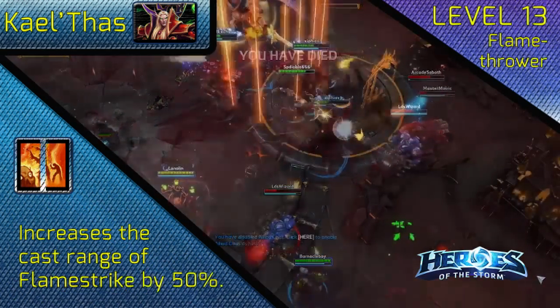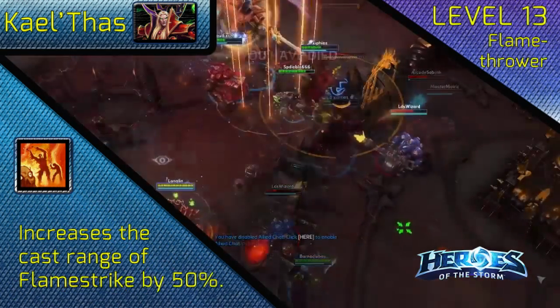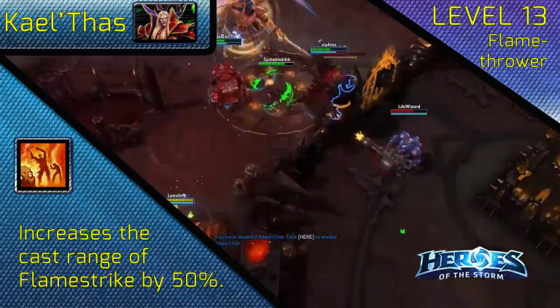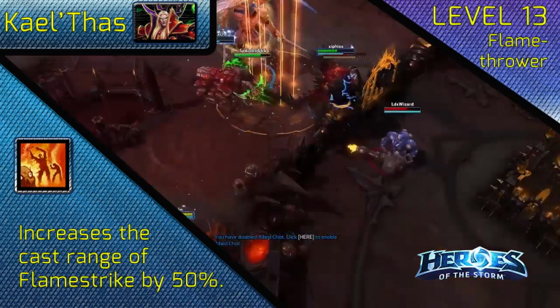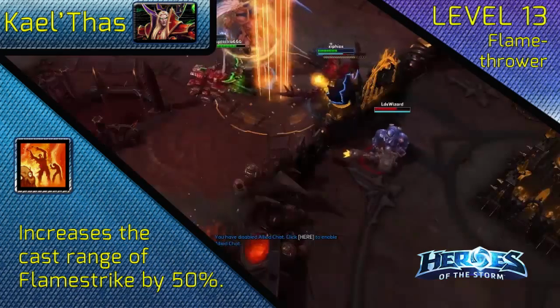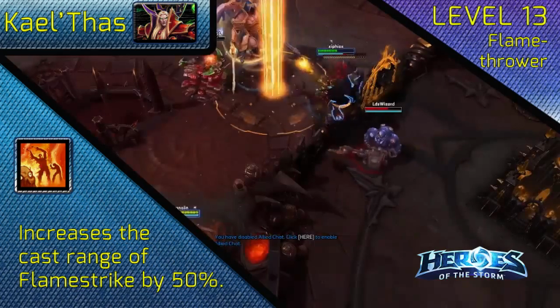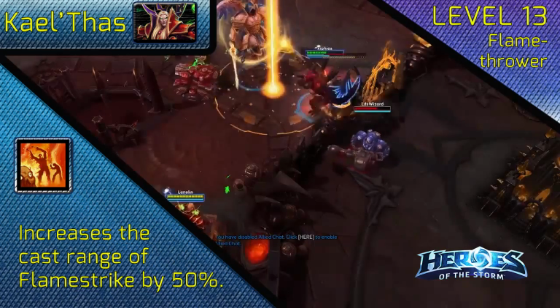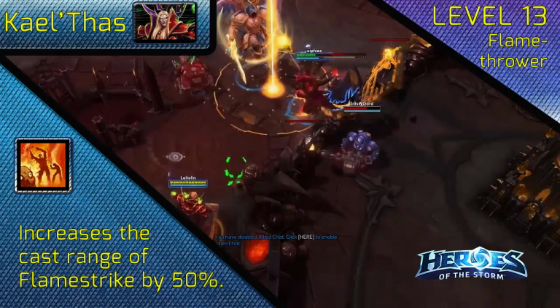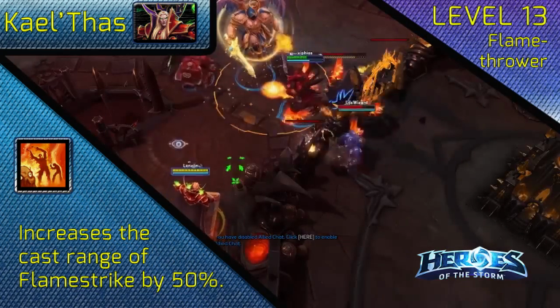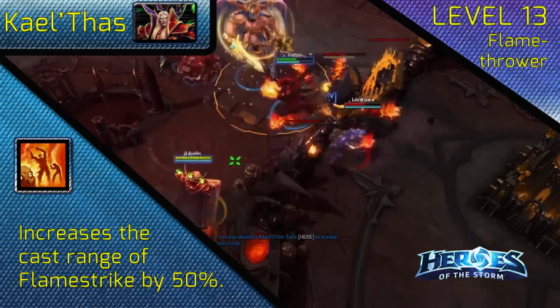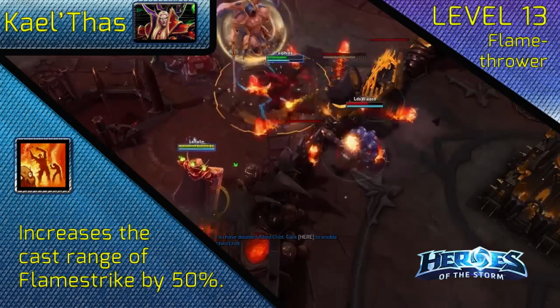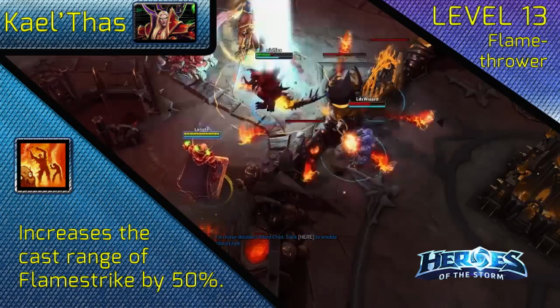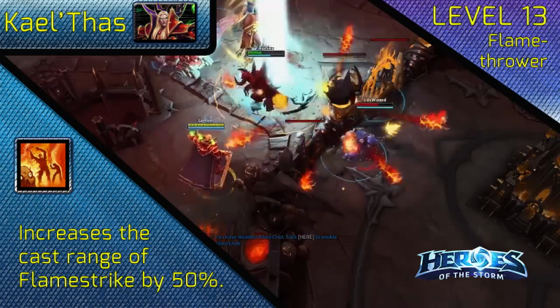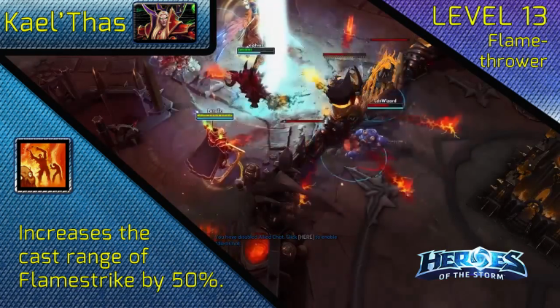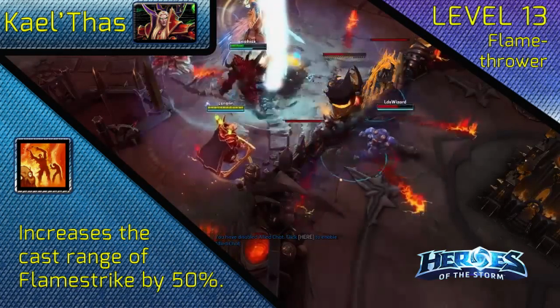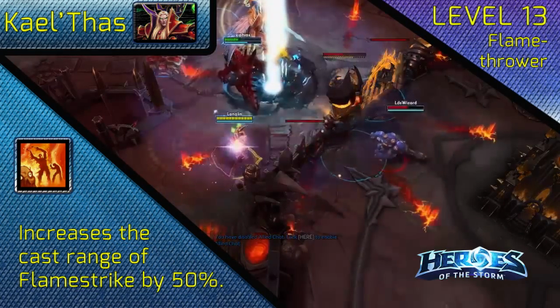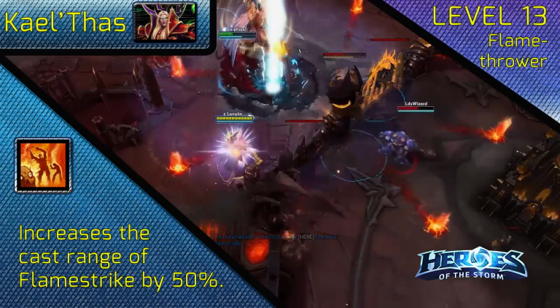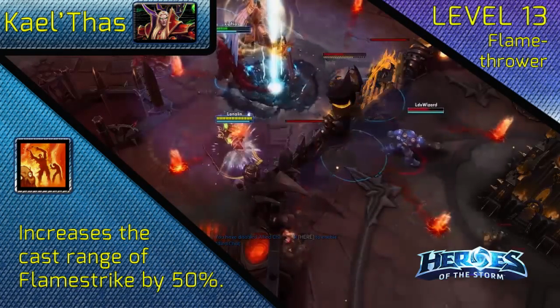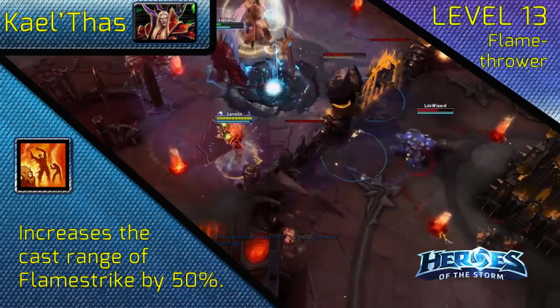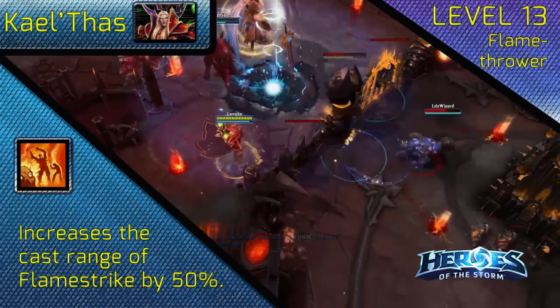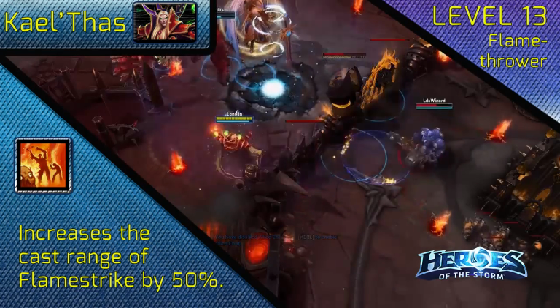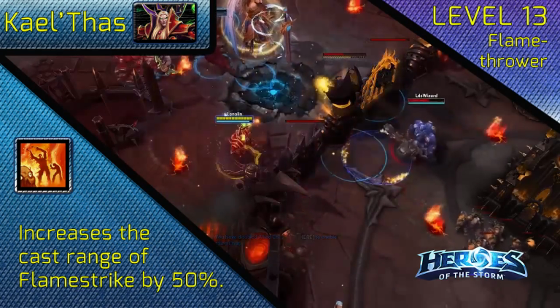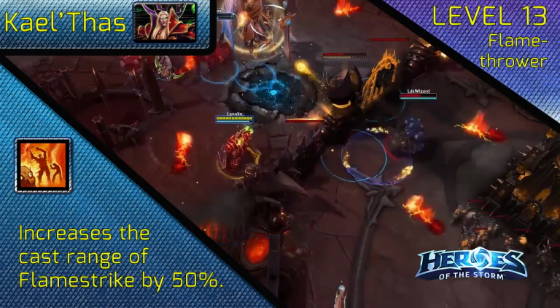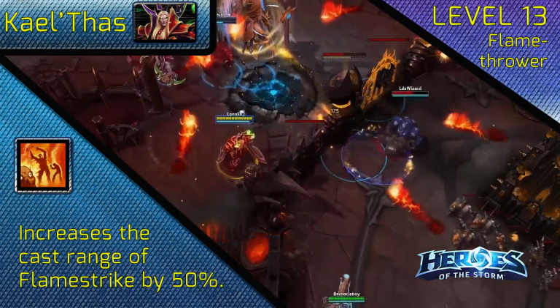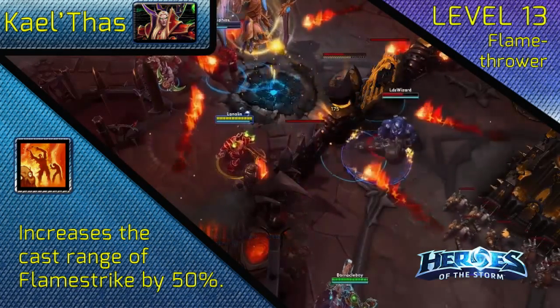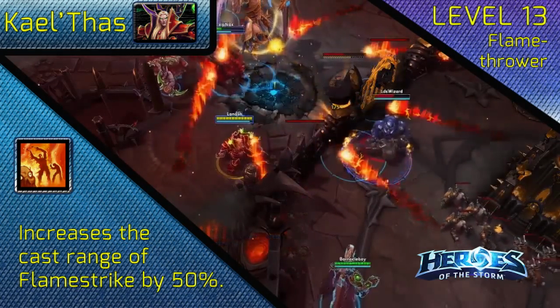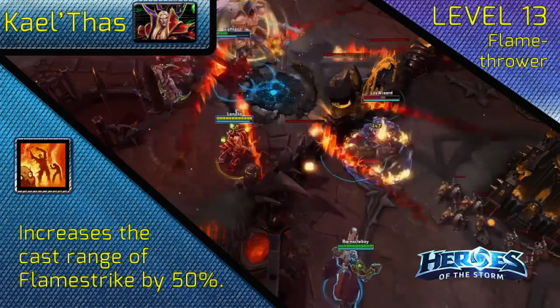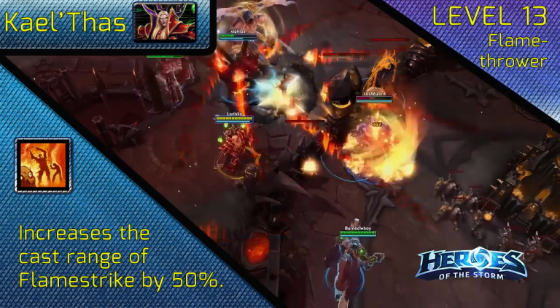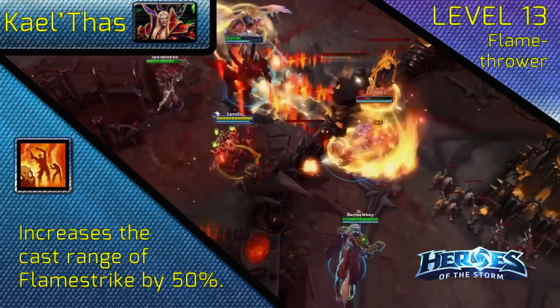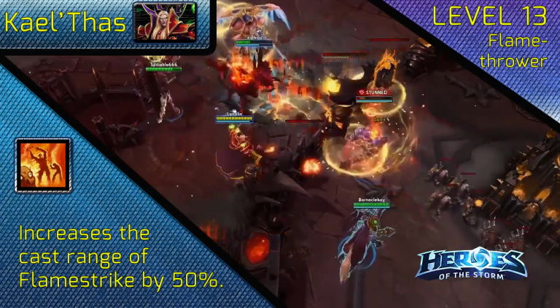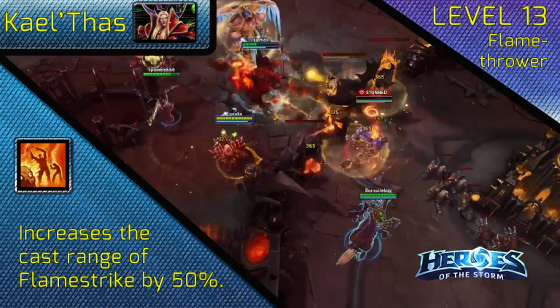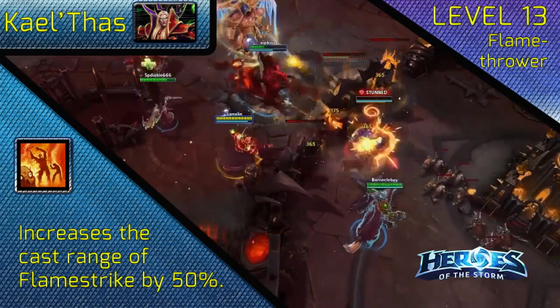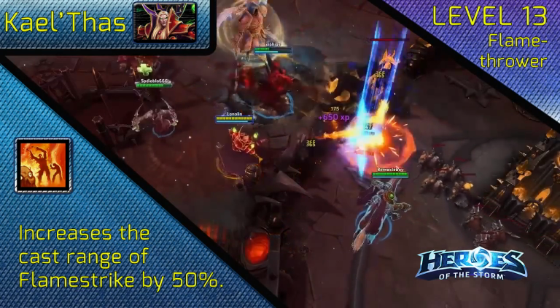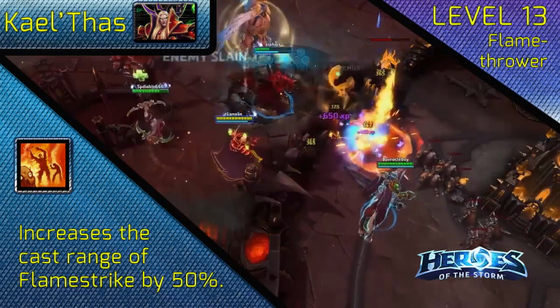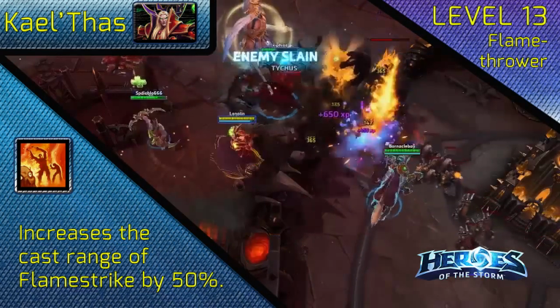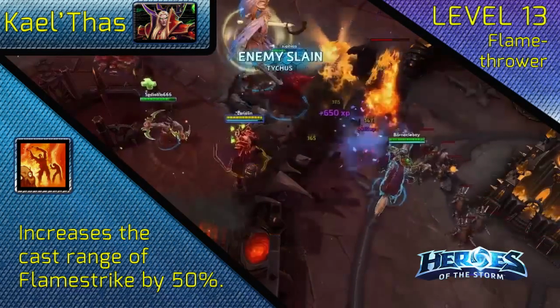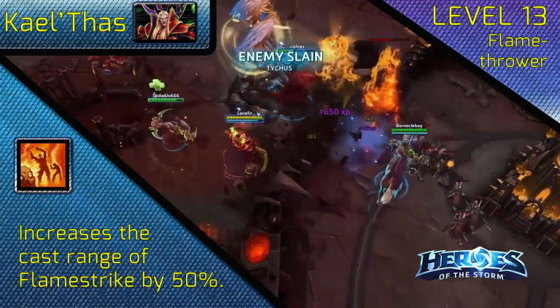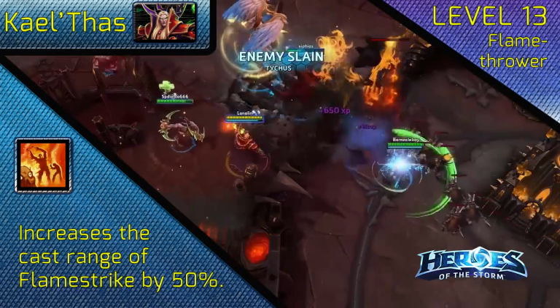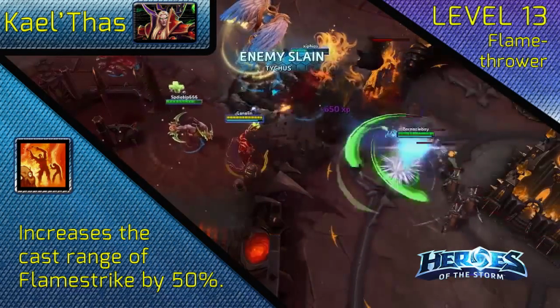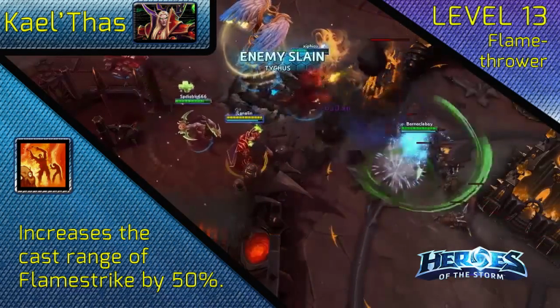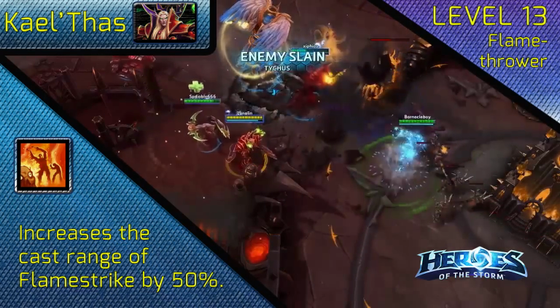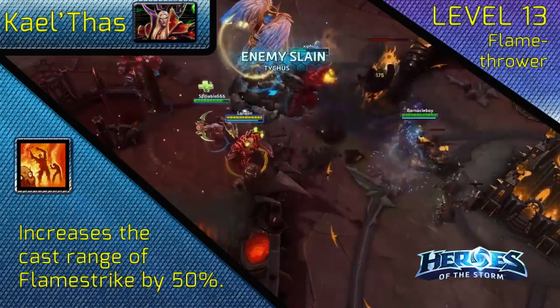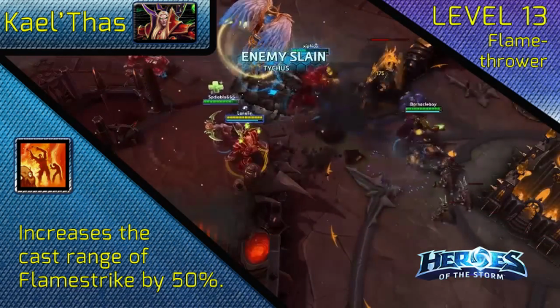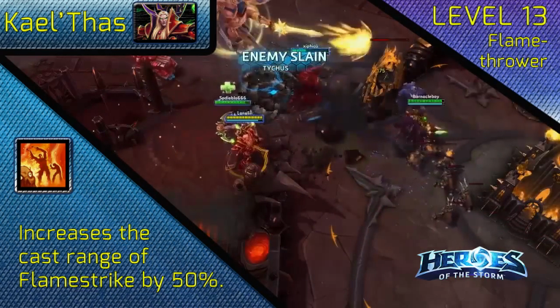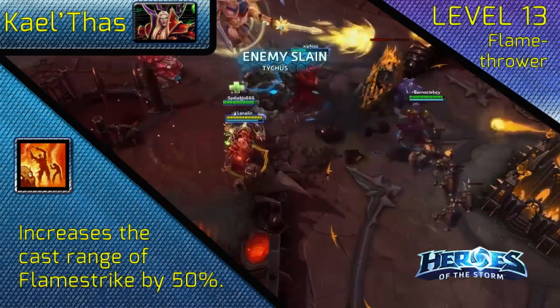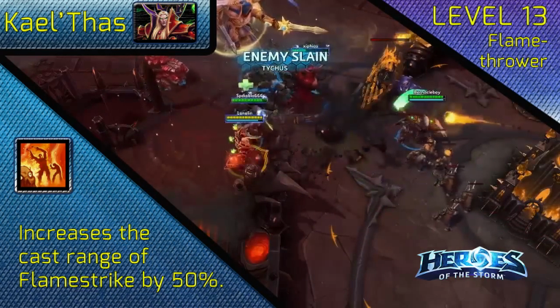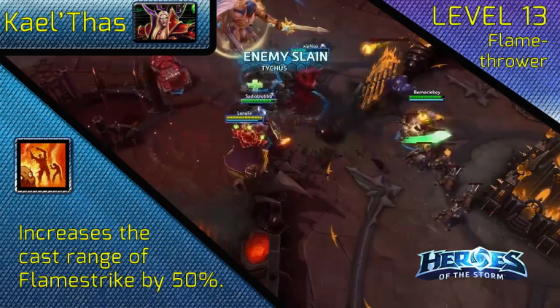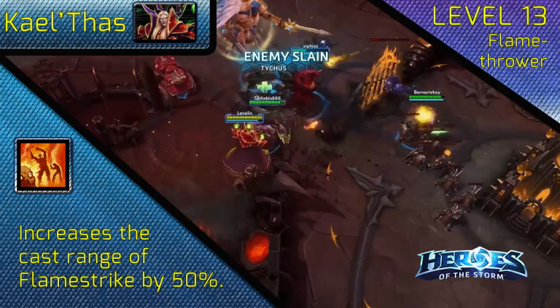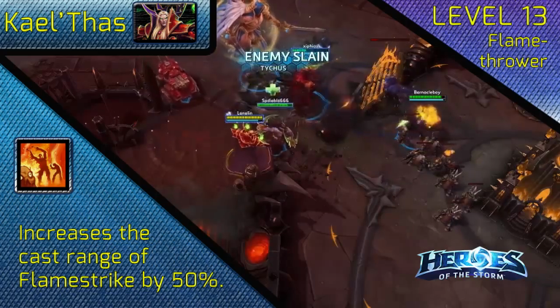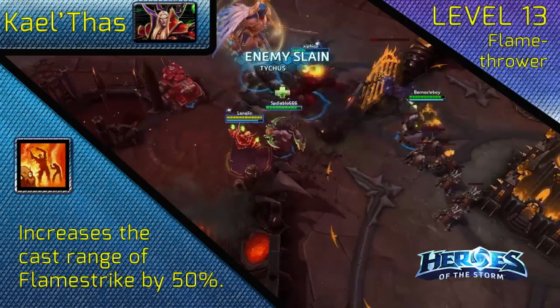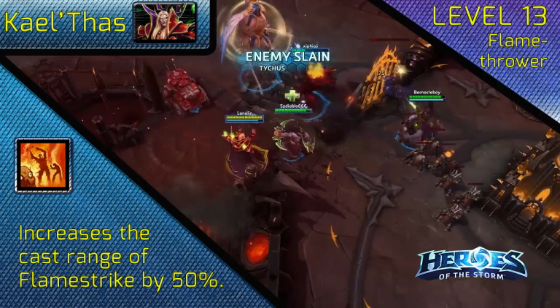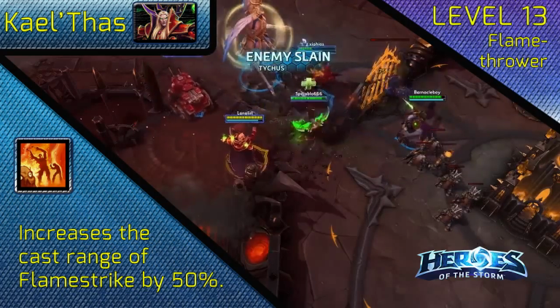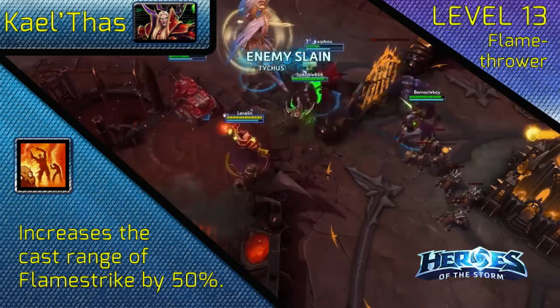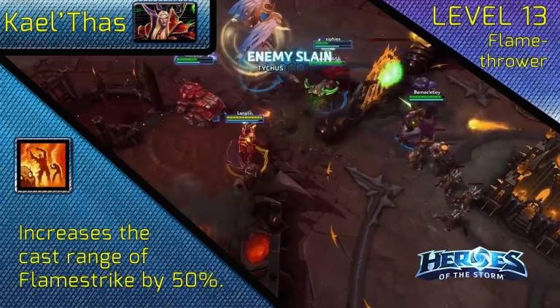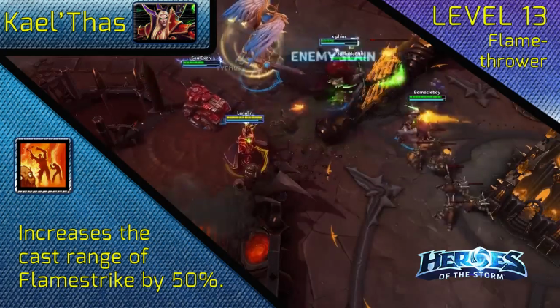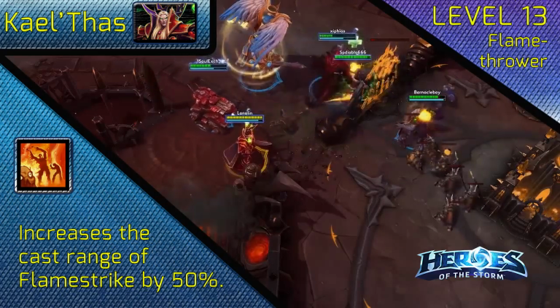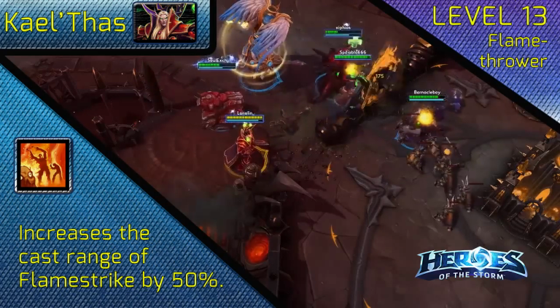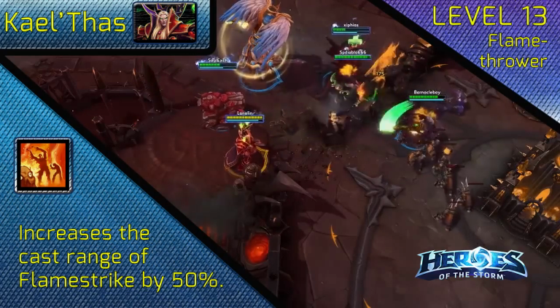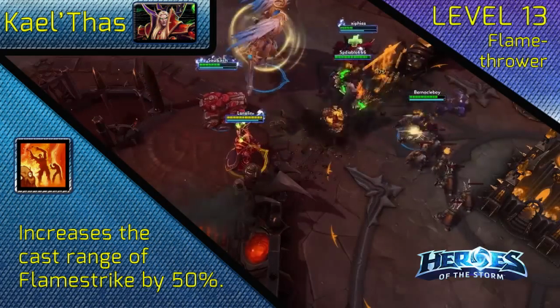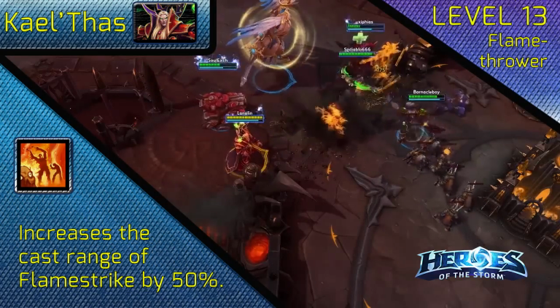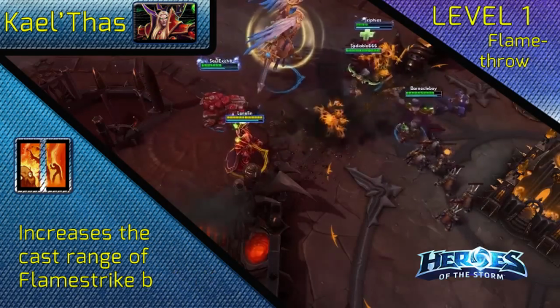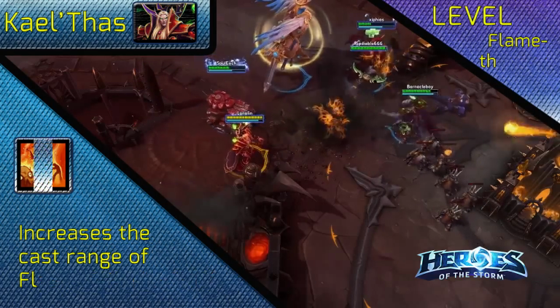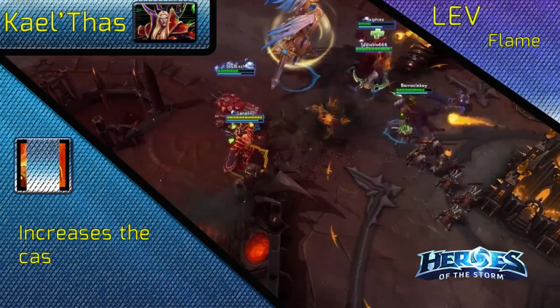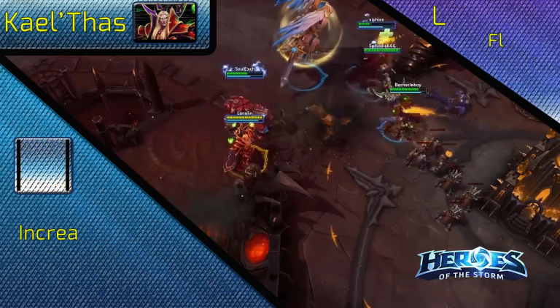At level 13, choose Flamethrower. The increased range allows you to cast spells at a safer distance and snipe unsuspecting enemies over walls.